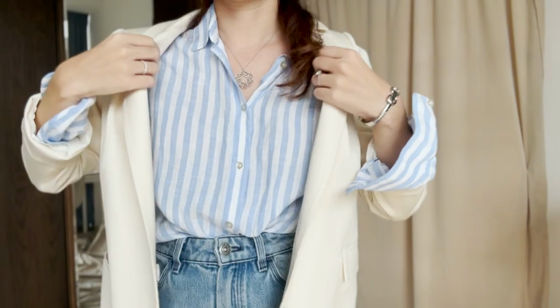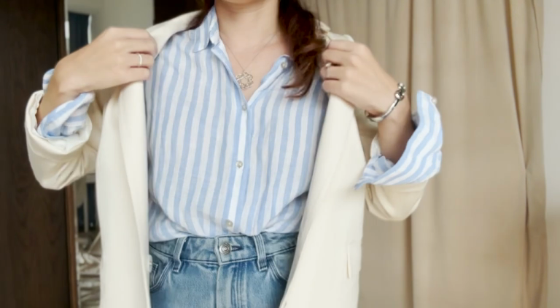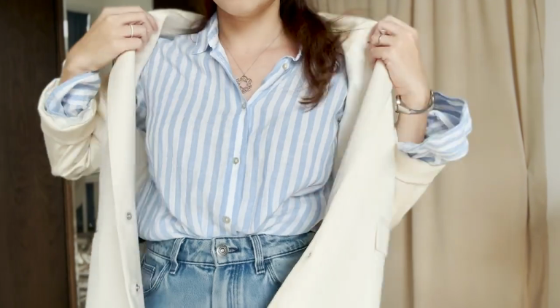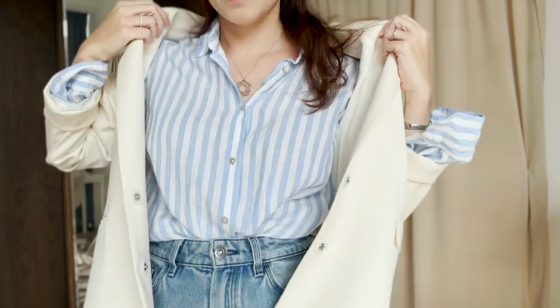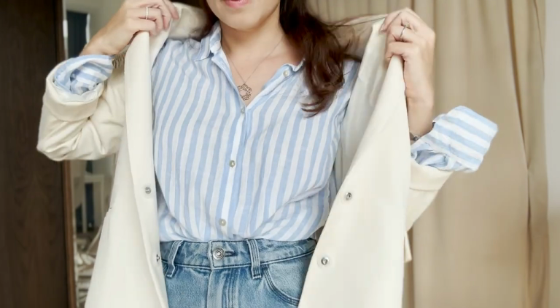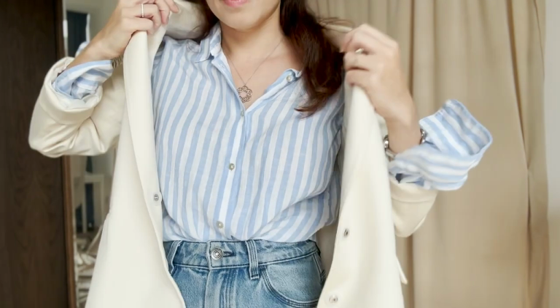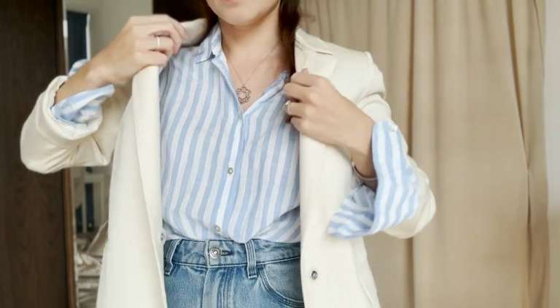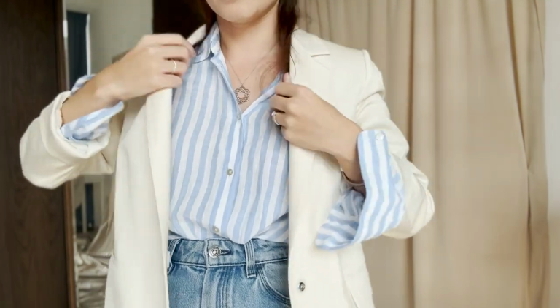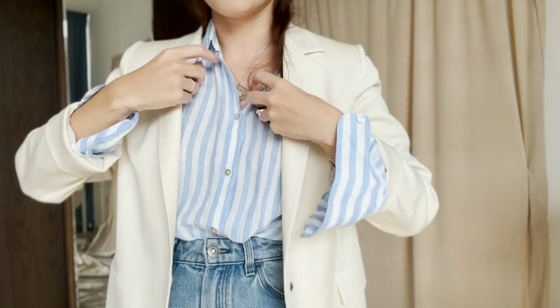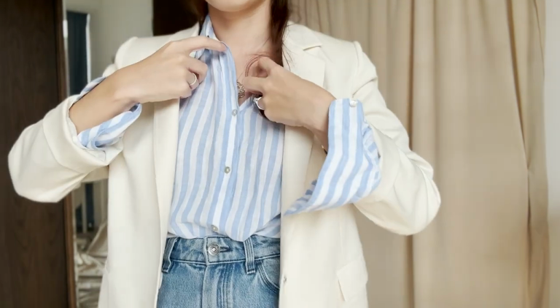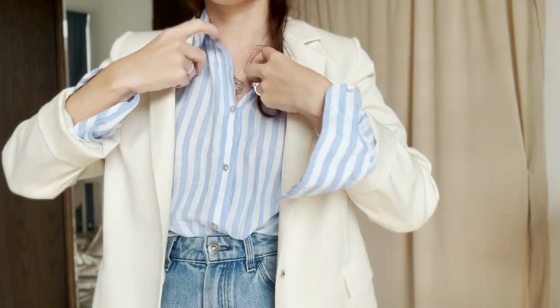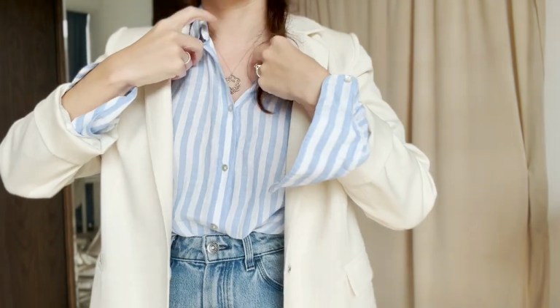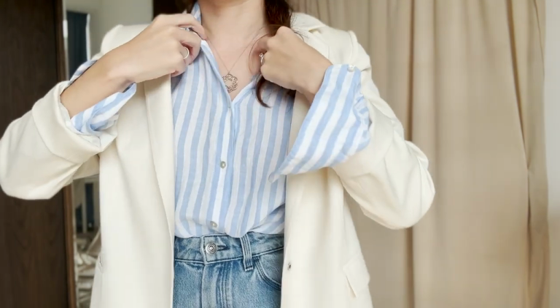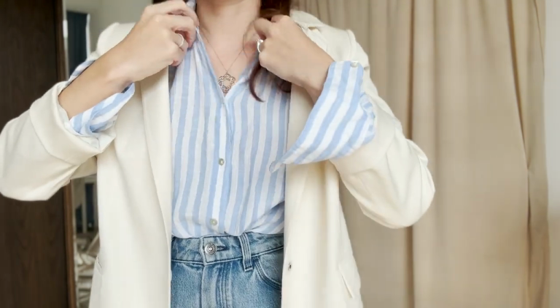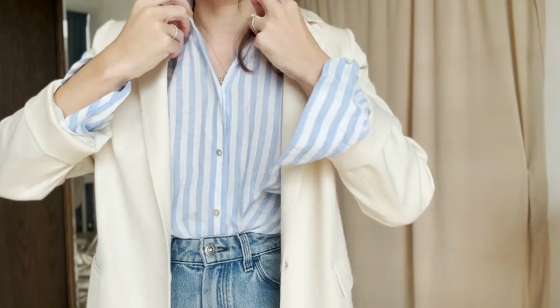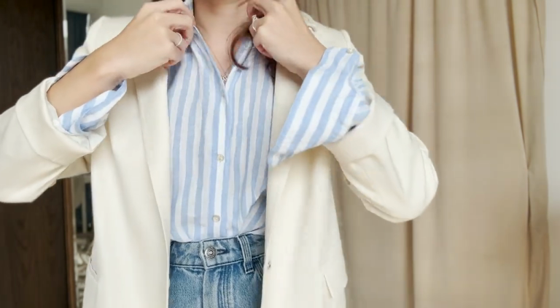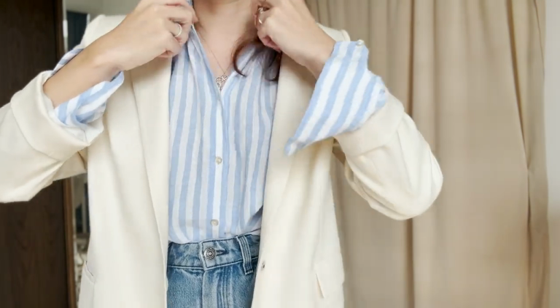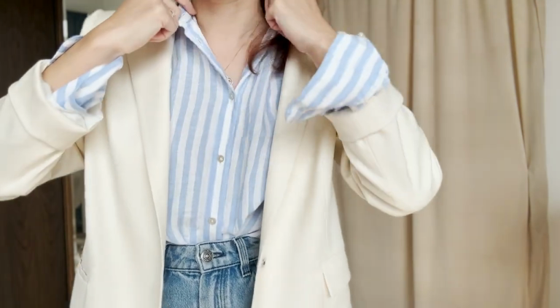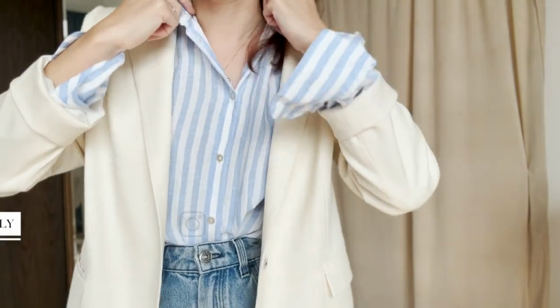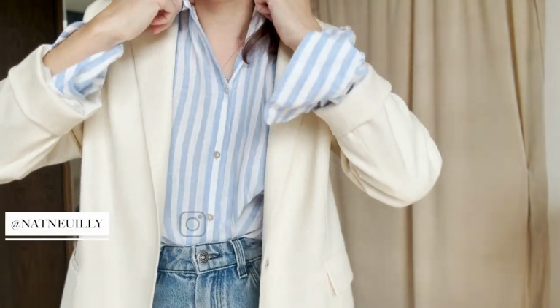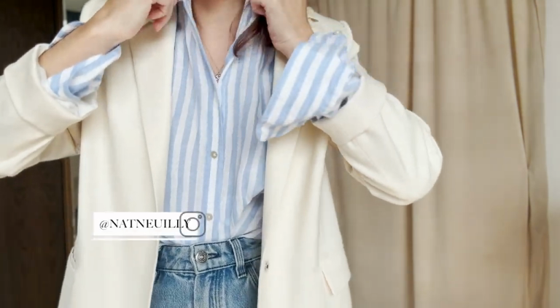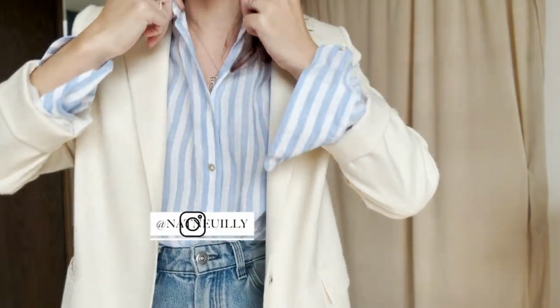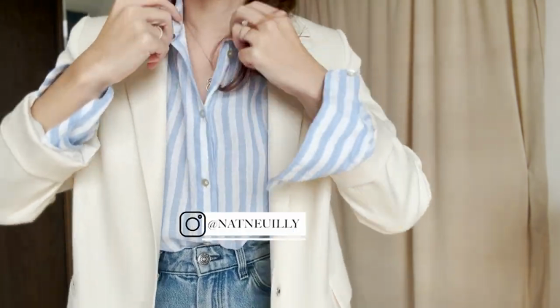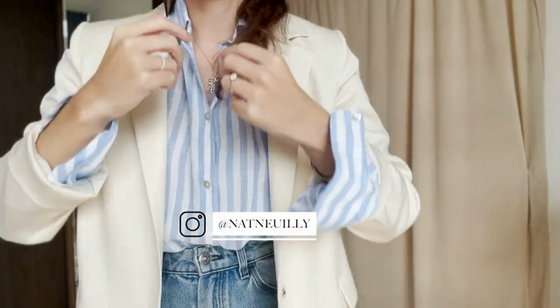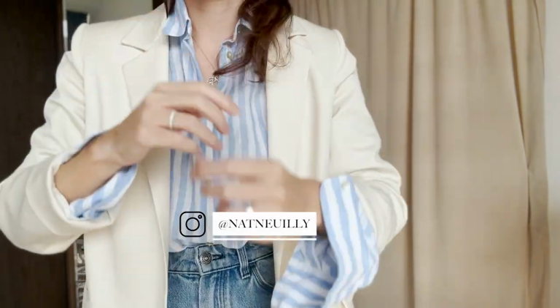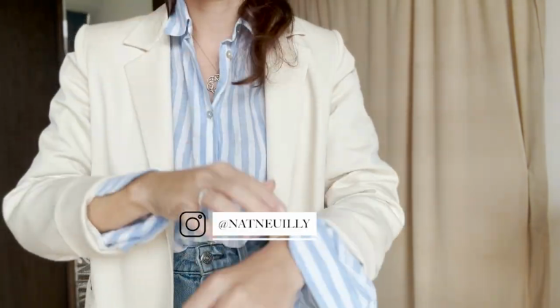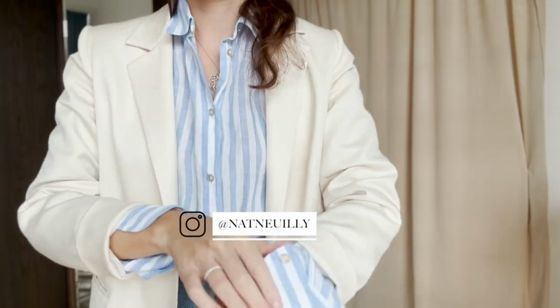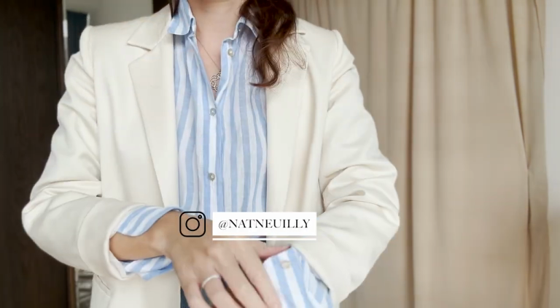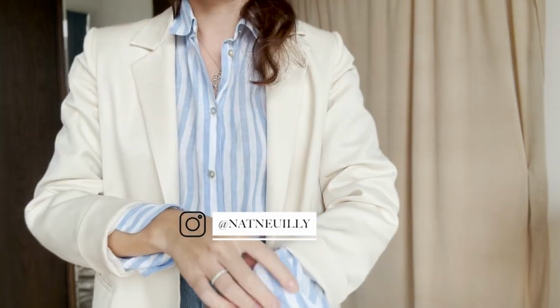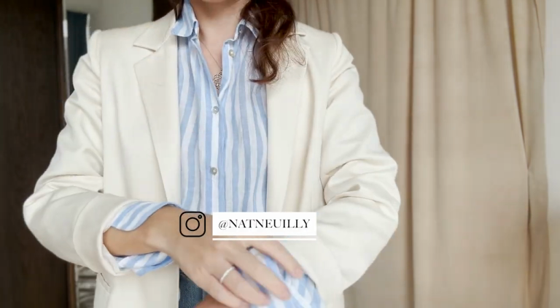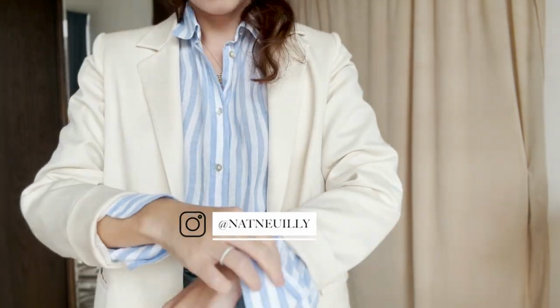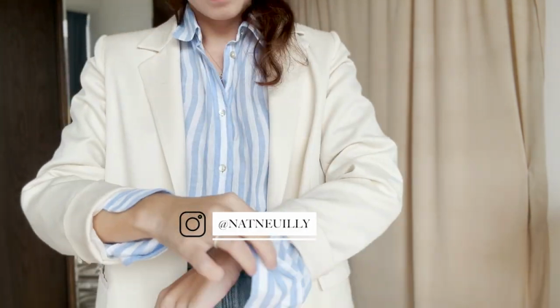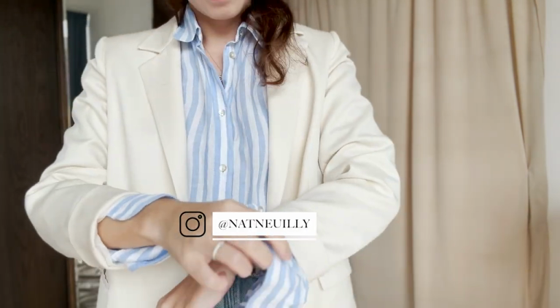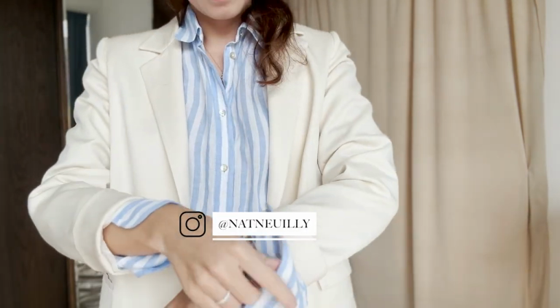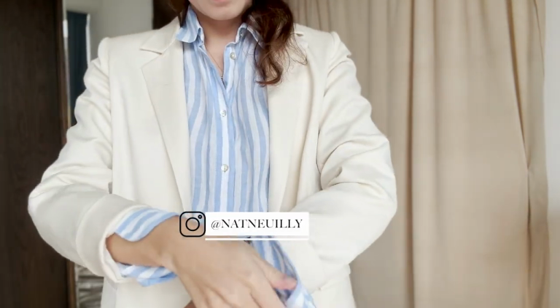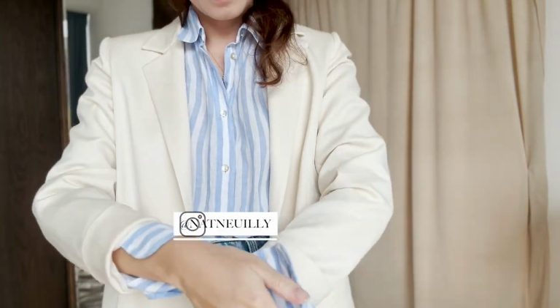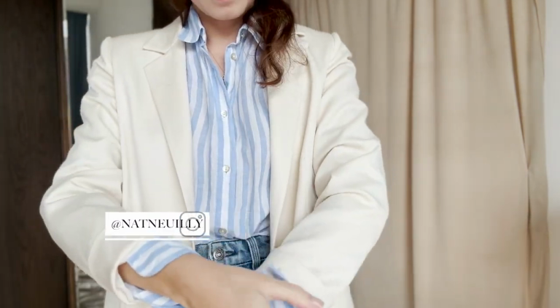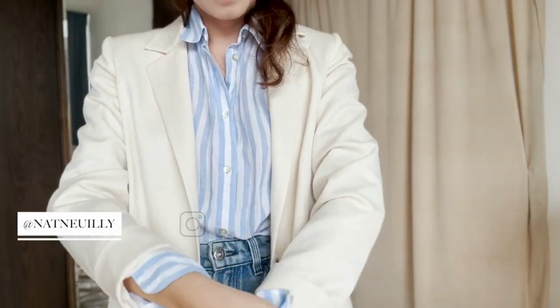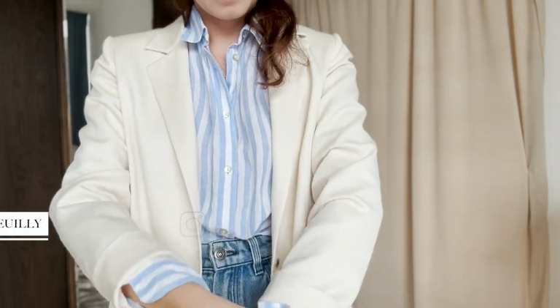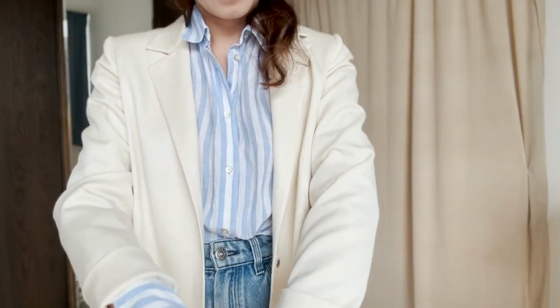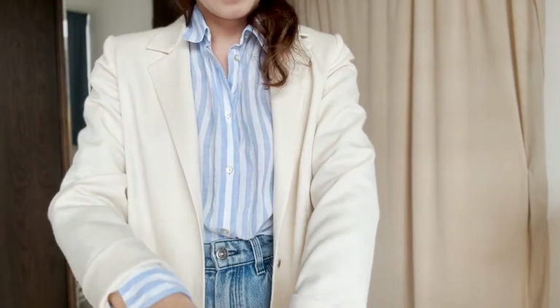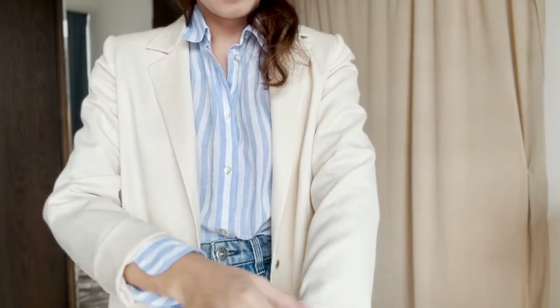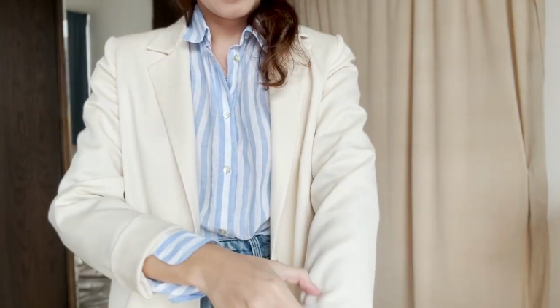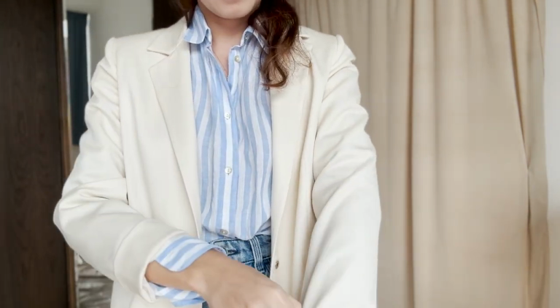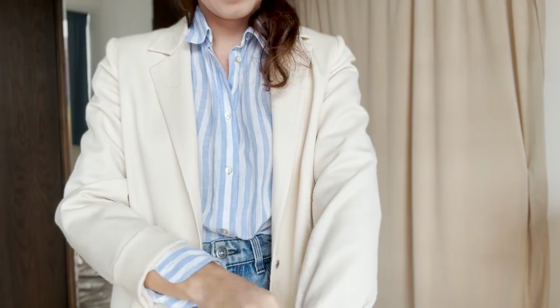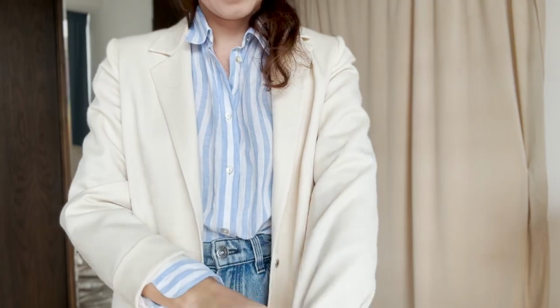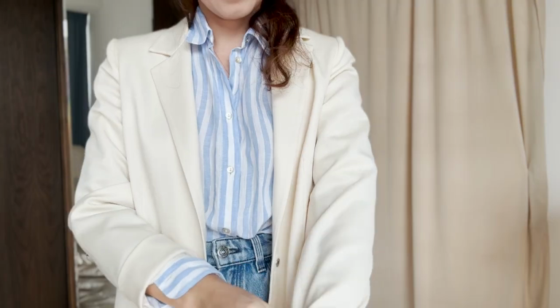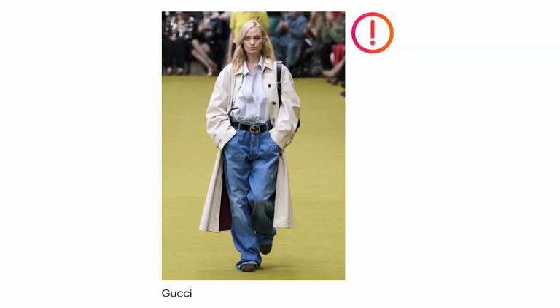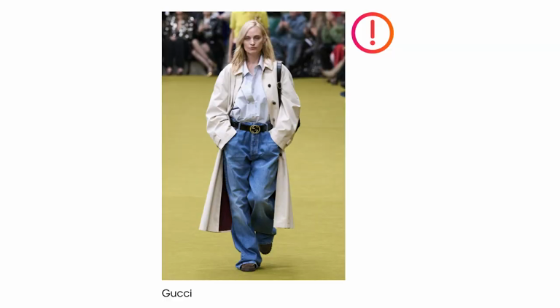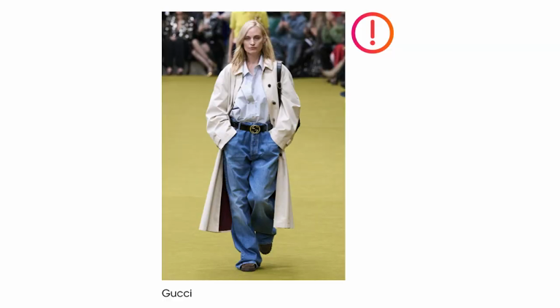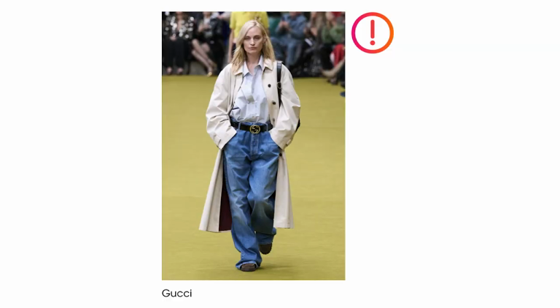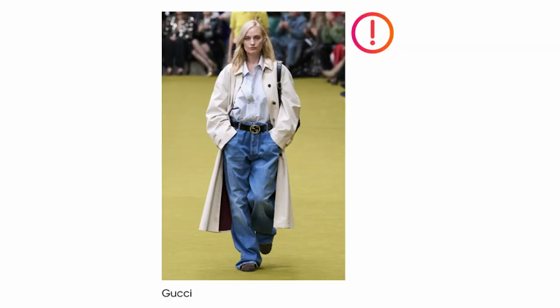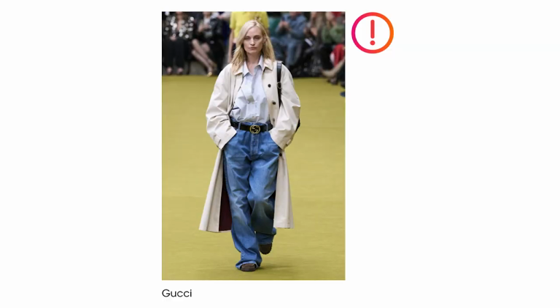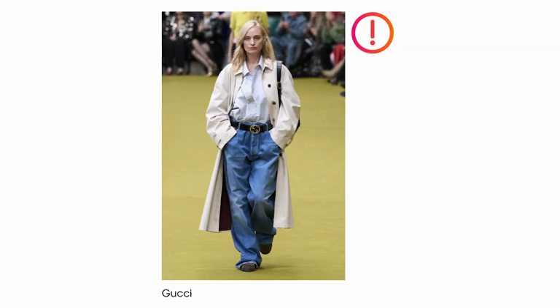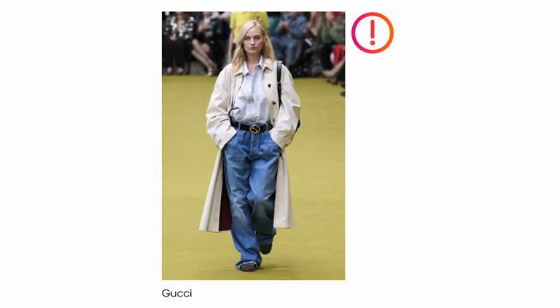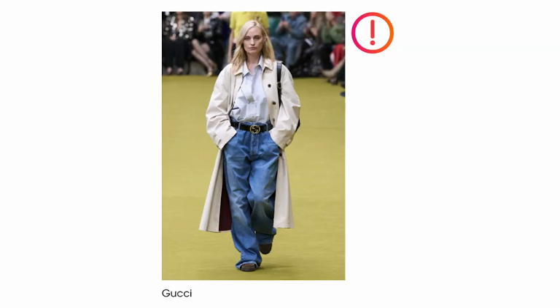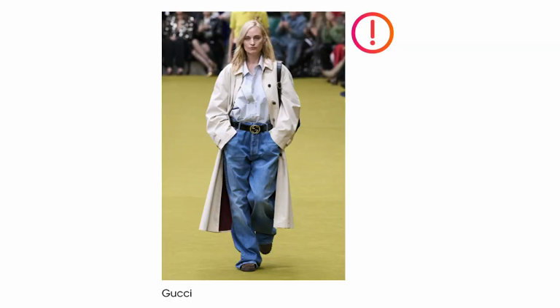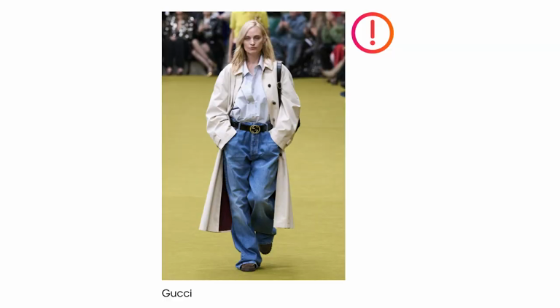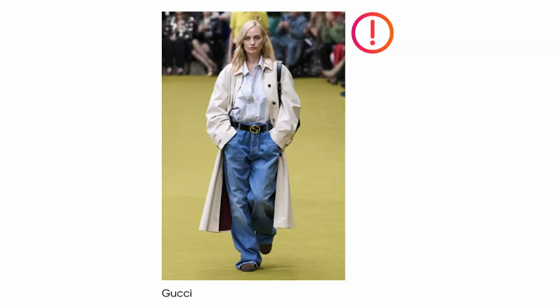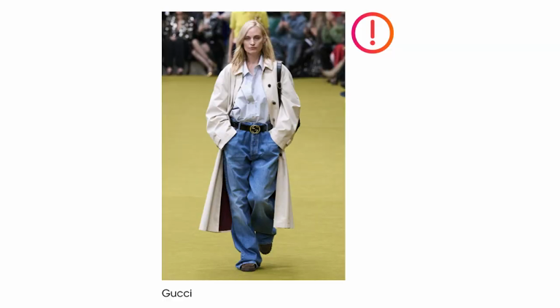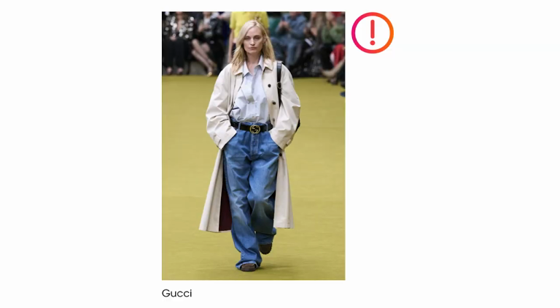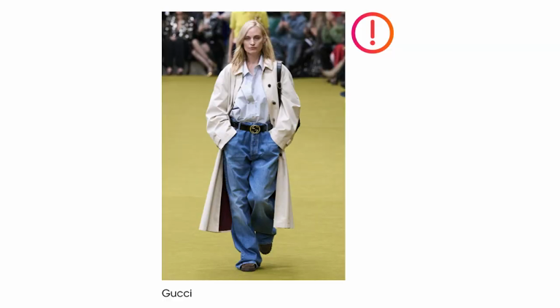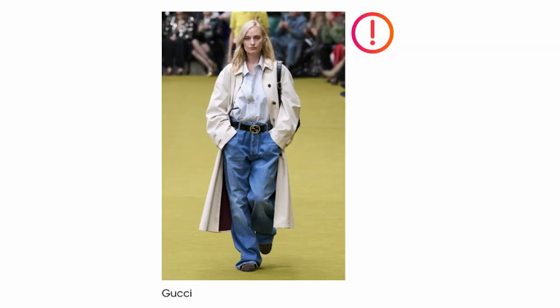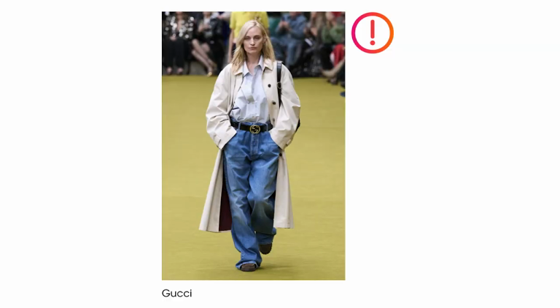Hi guys, welcome back to the channel. In today's video I'd like to talk about wearable fall trends that as a beauty we should avoid or invest in.